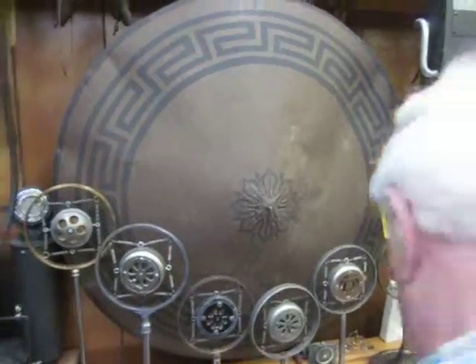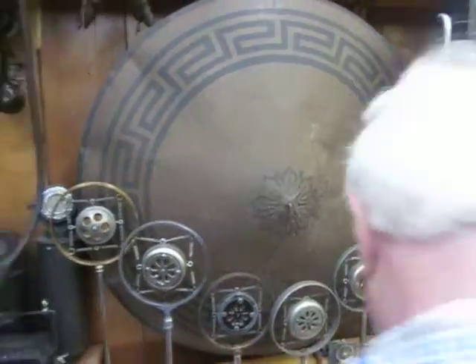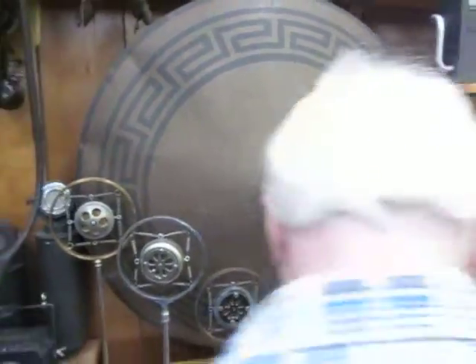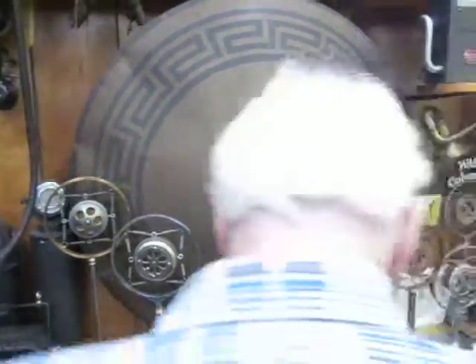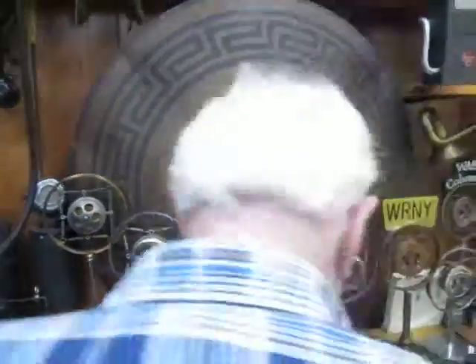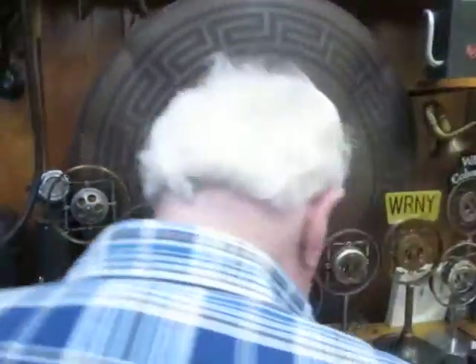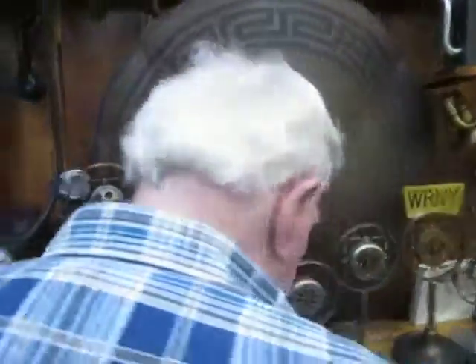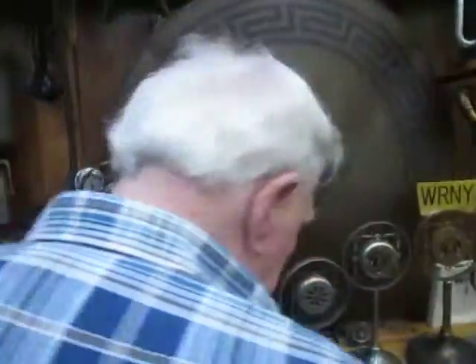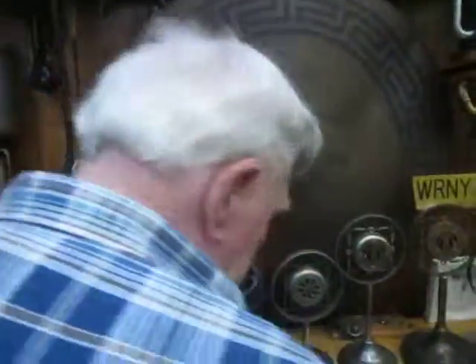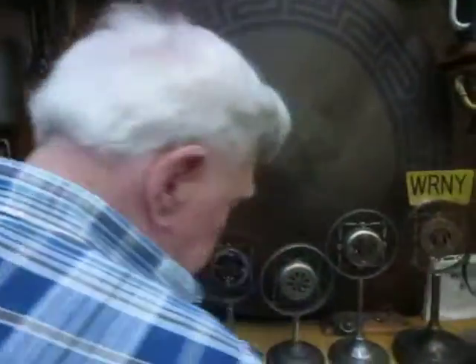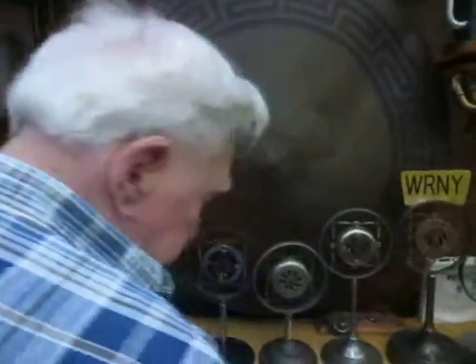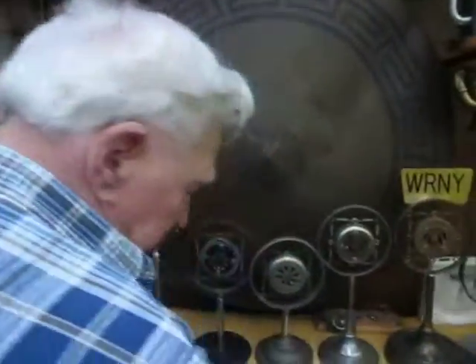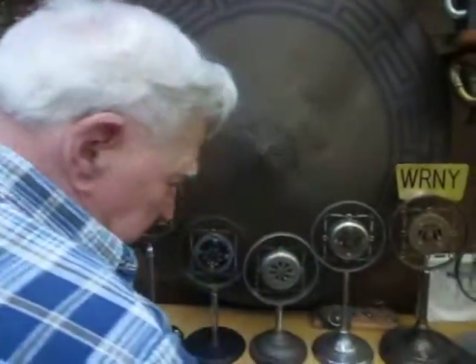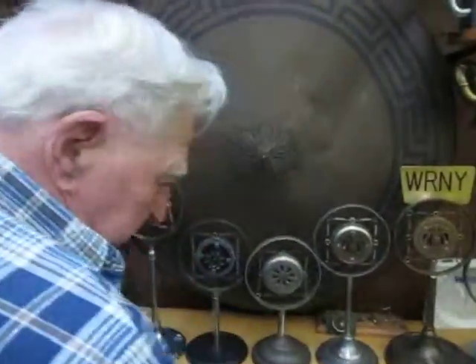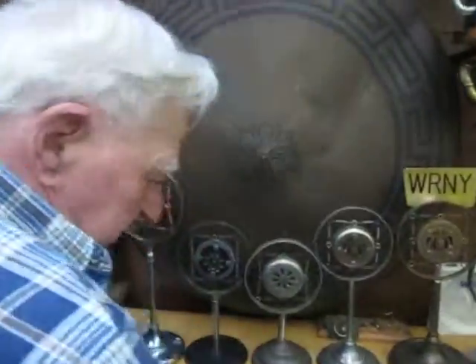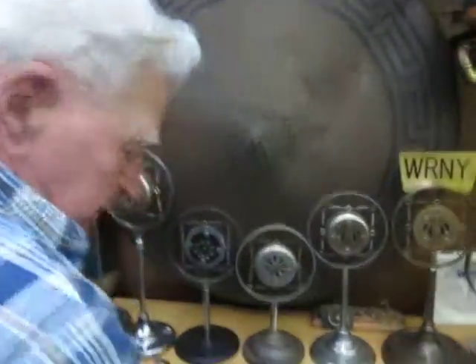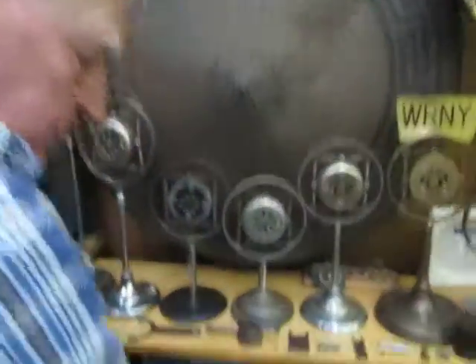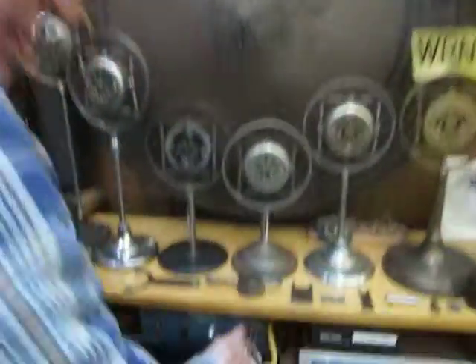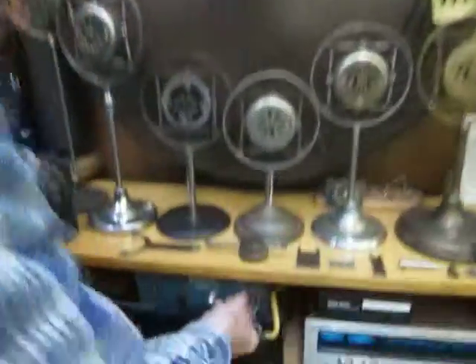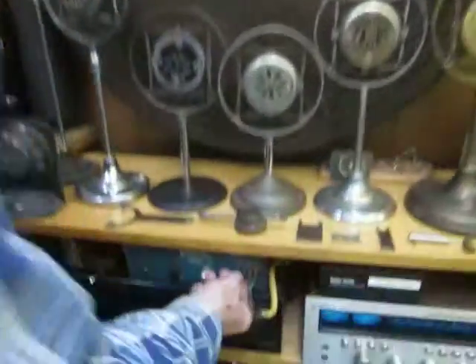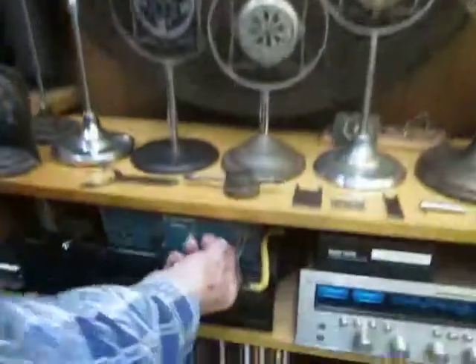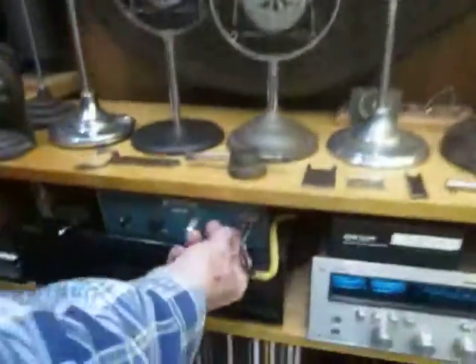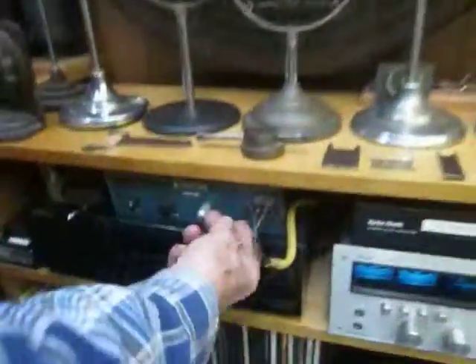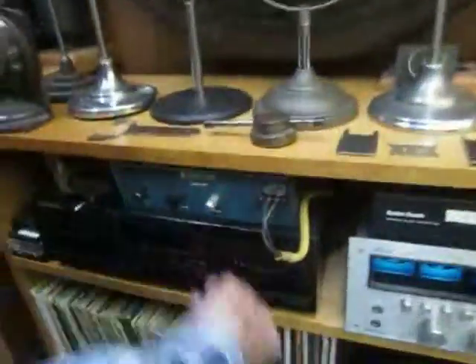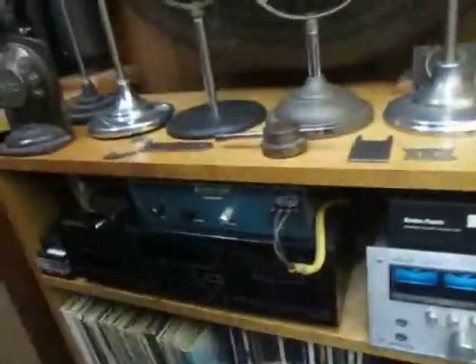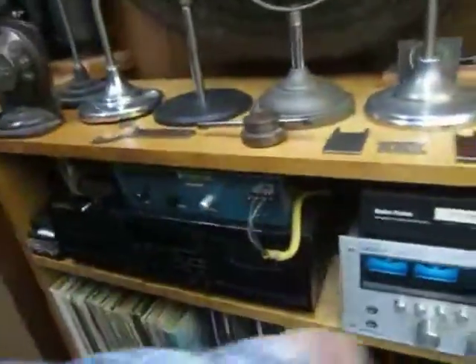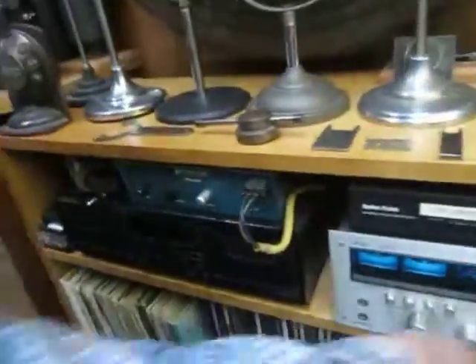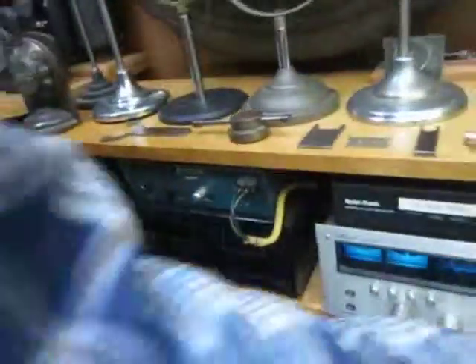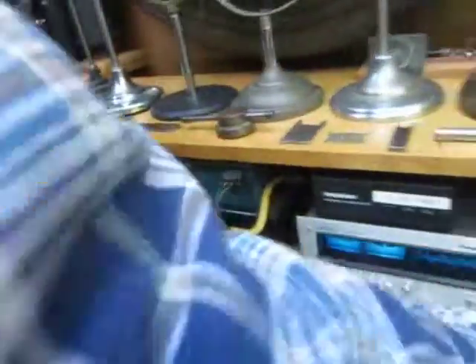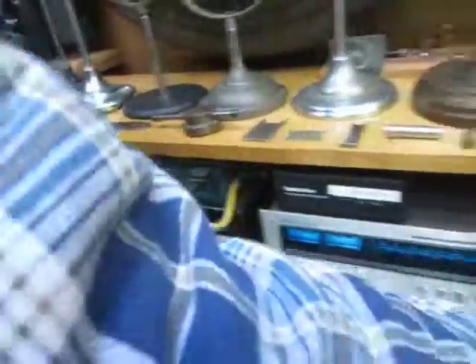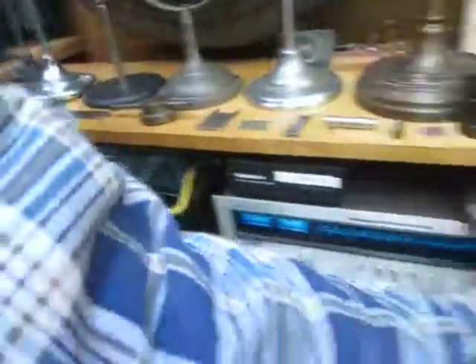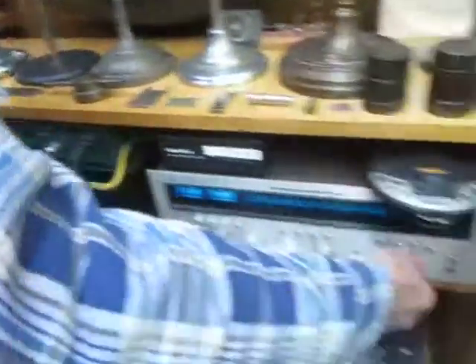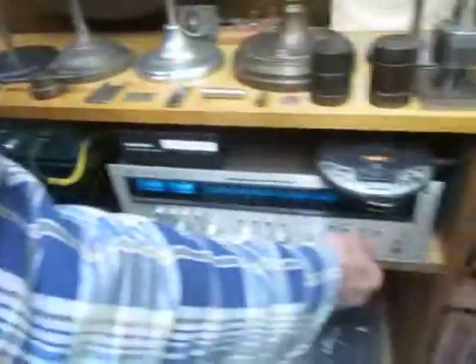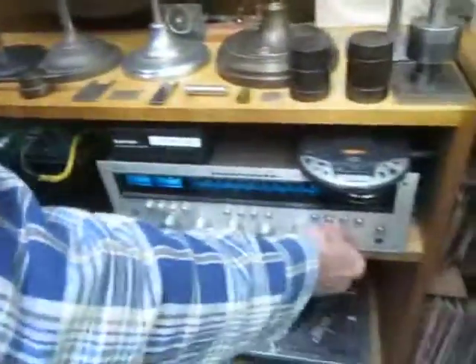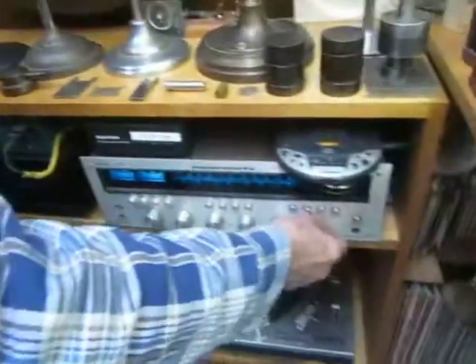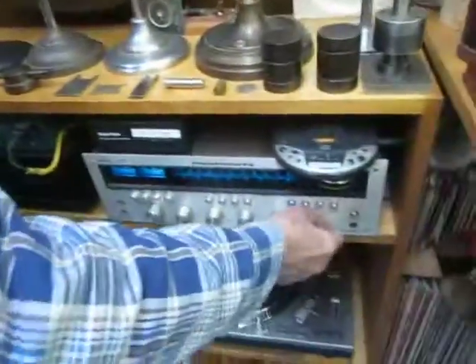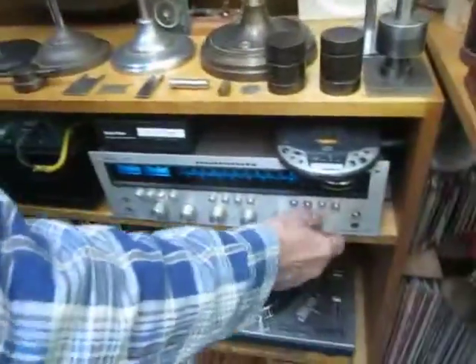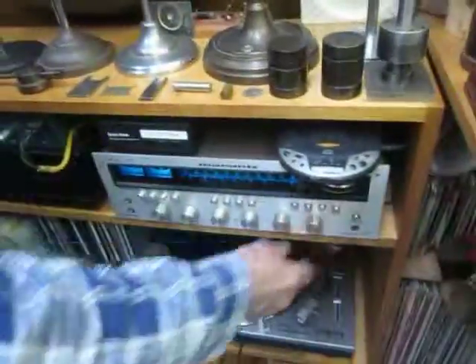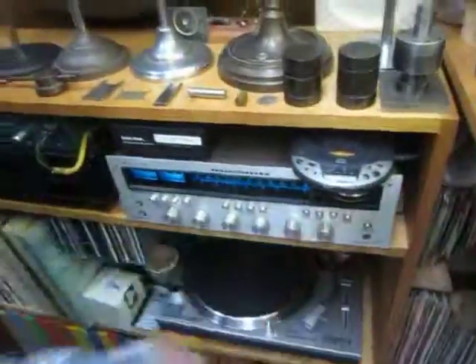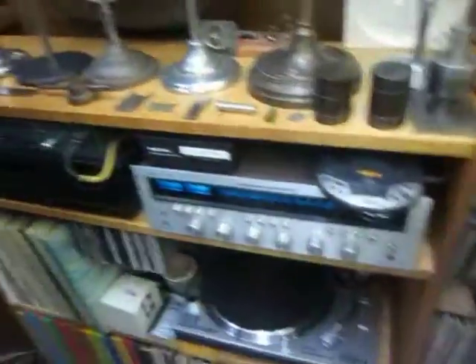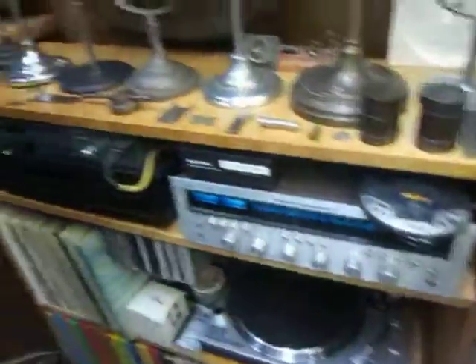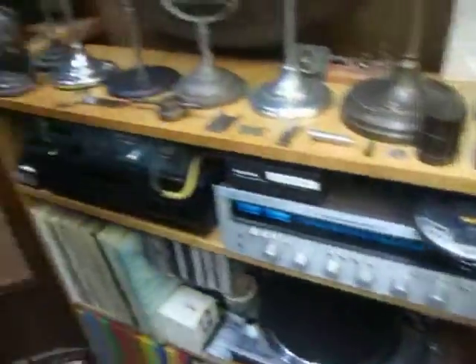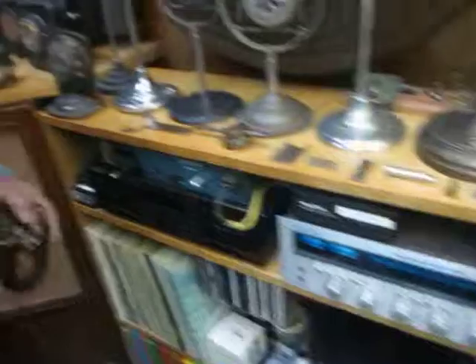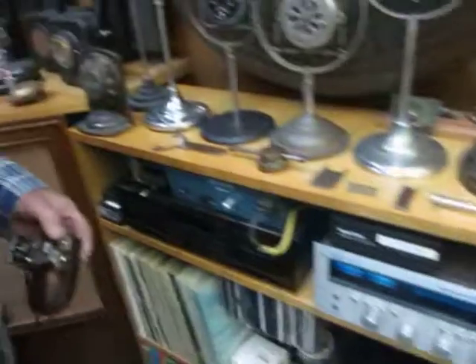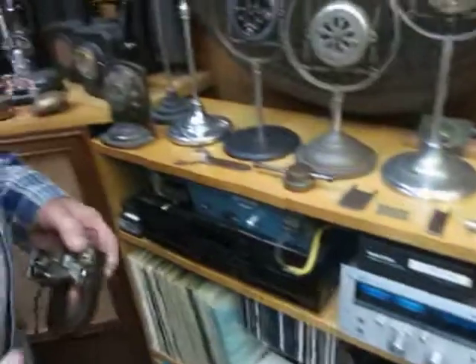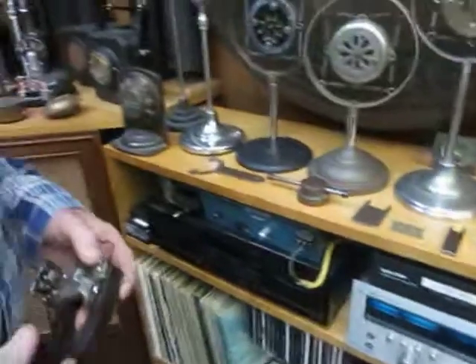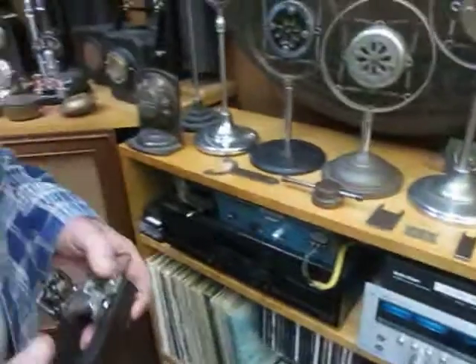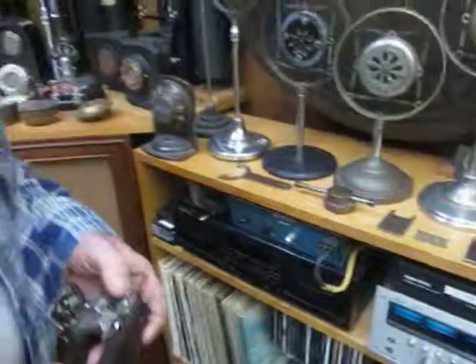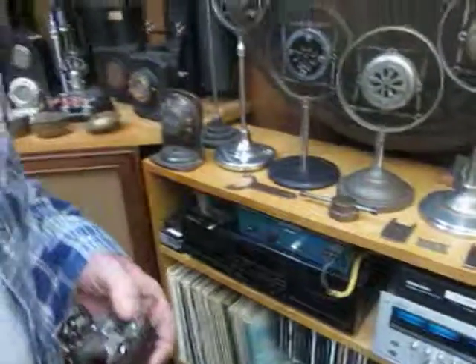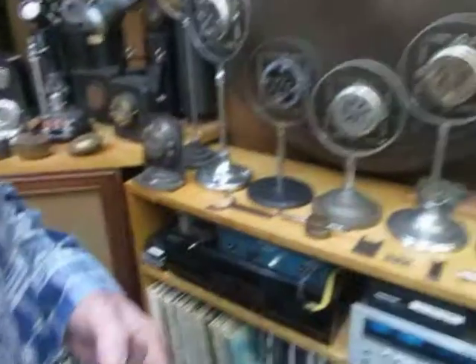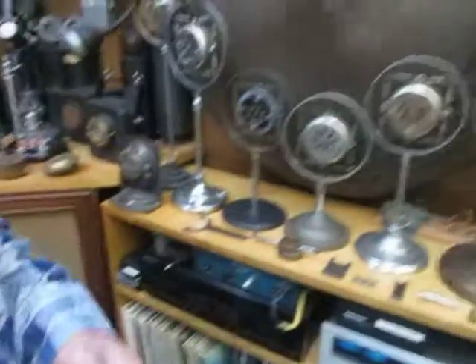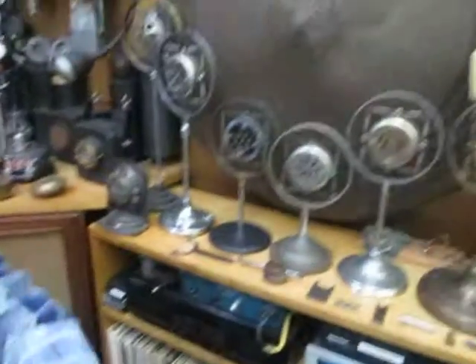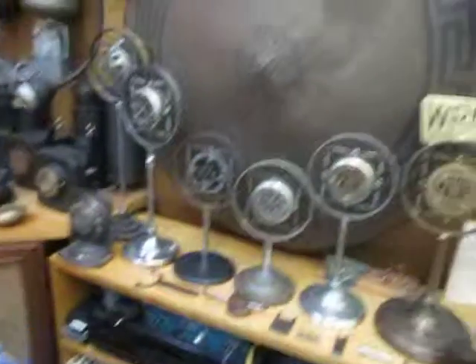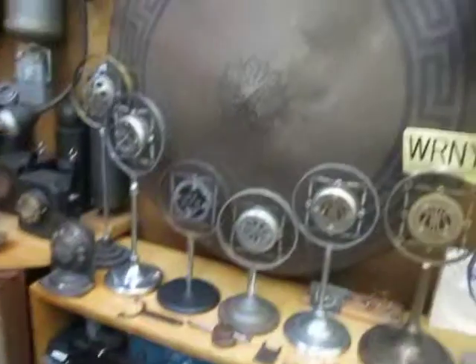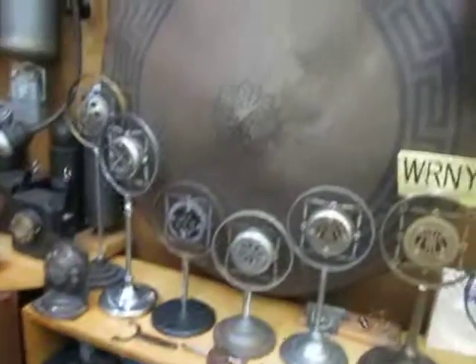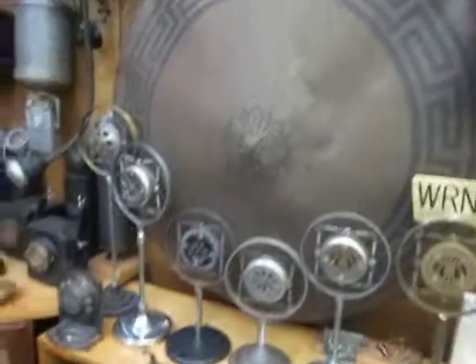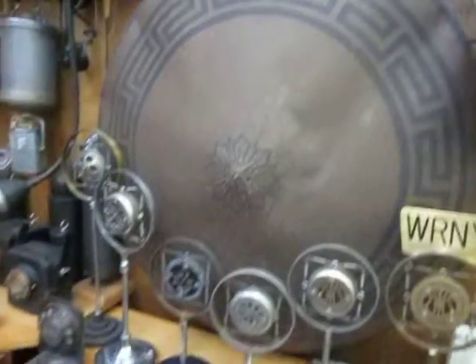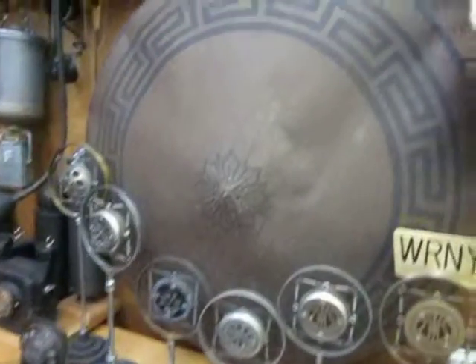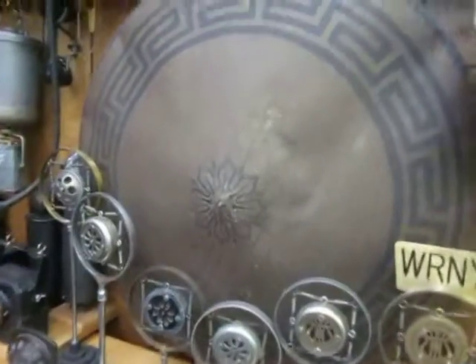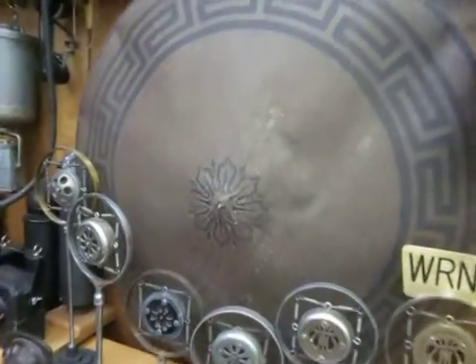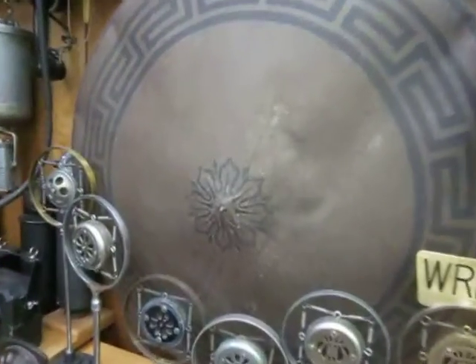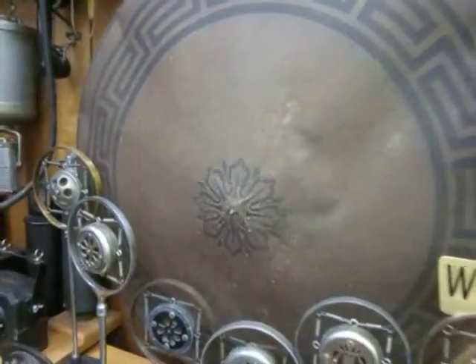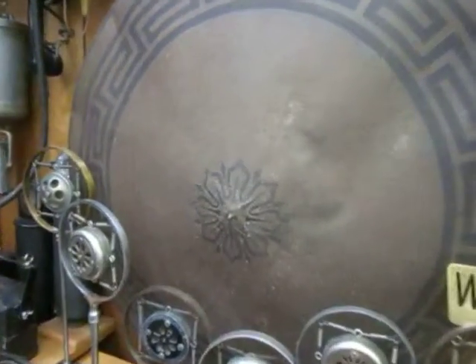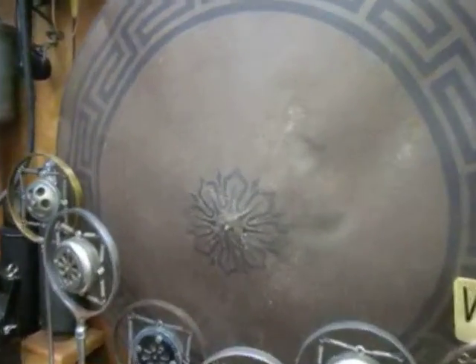What I'm going to do is turn on this amp and turn this down. I'm transferring the signal to this one now.